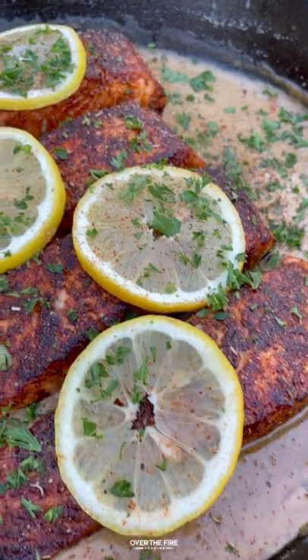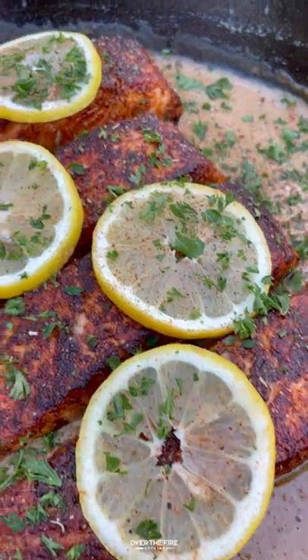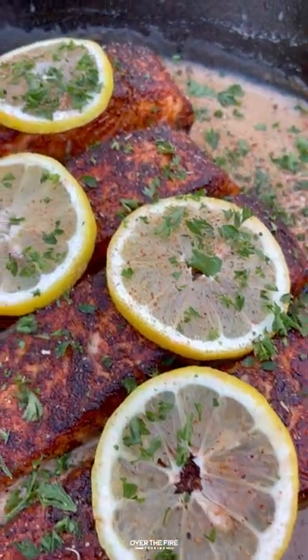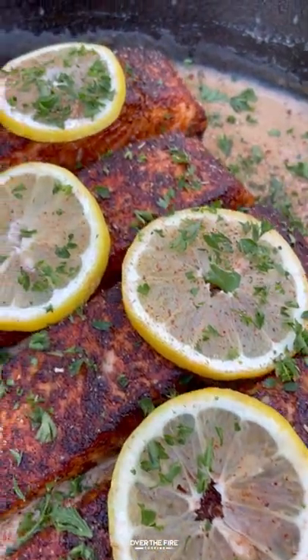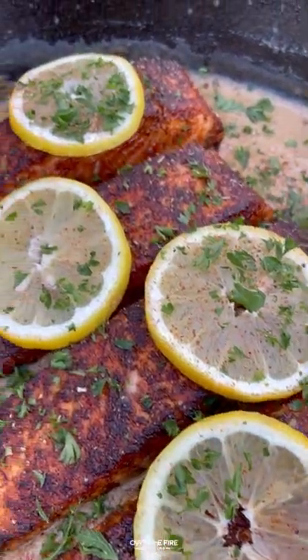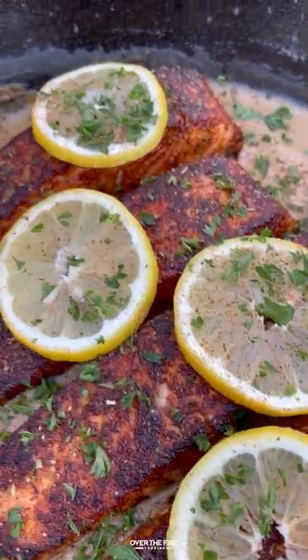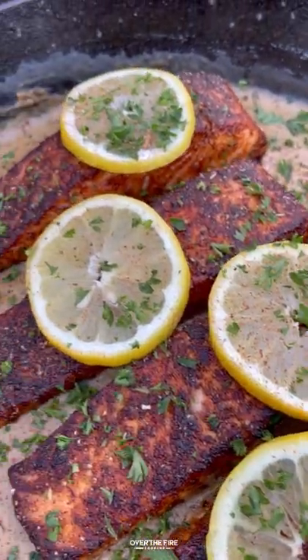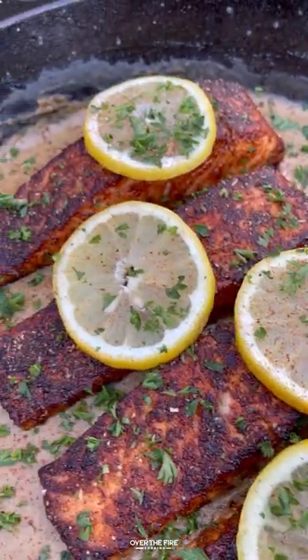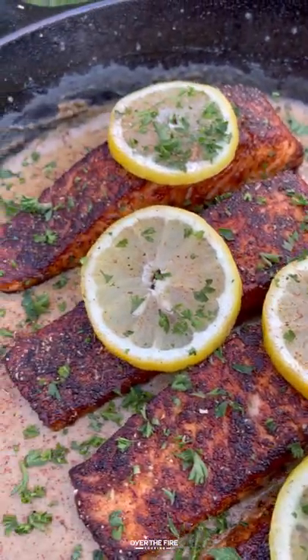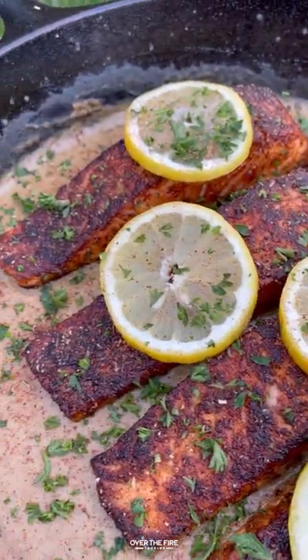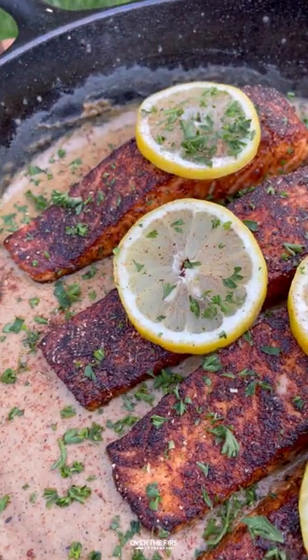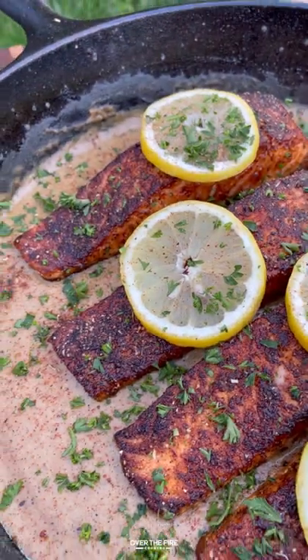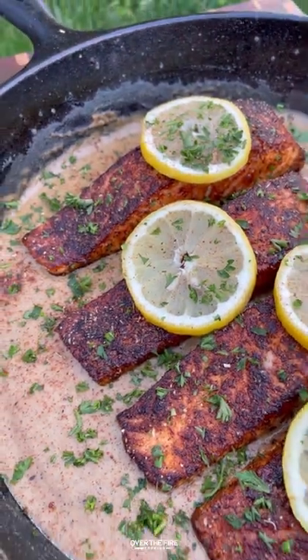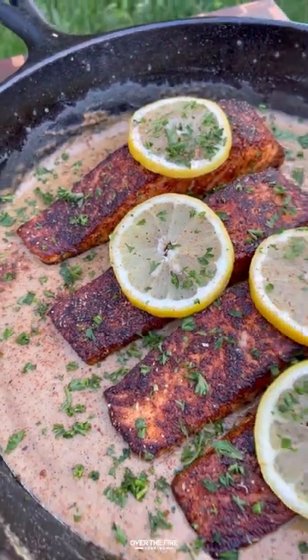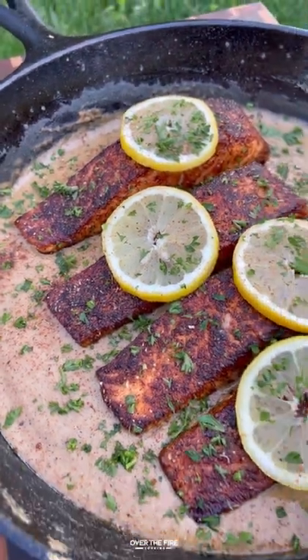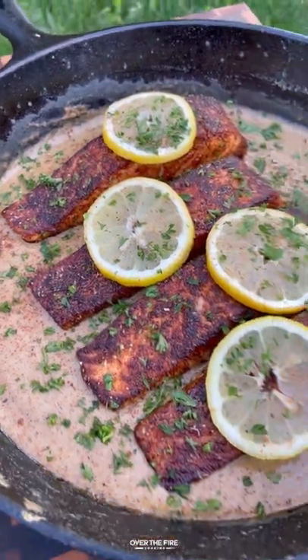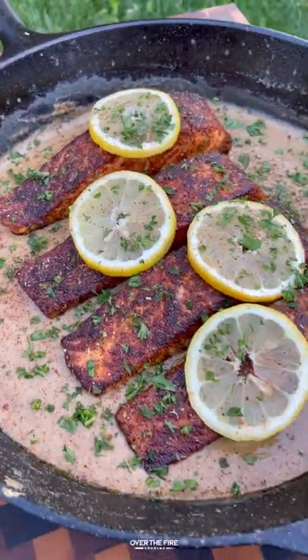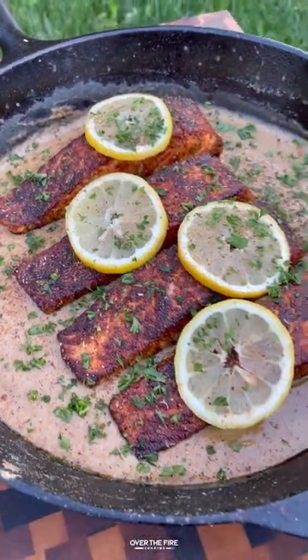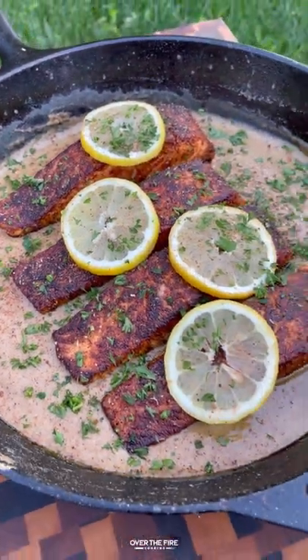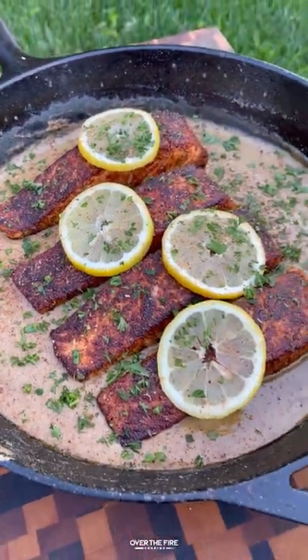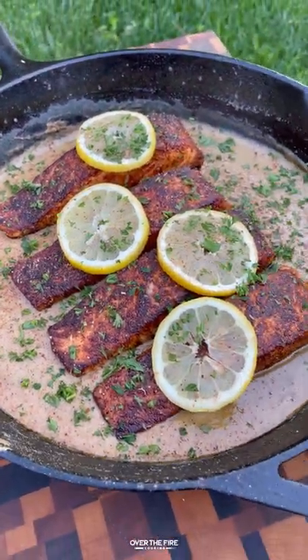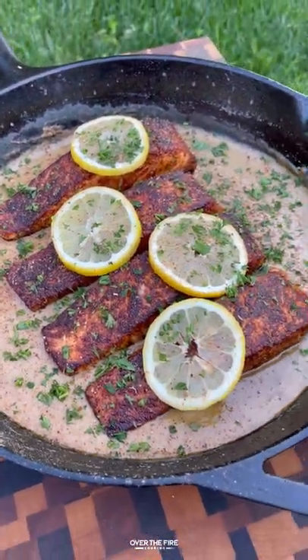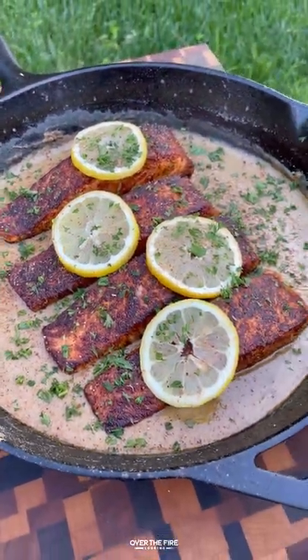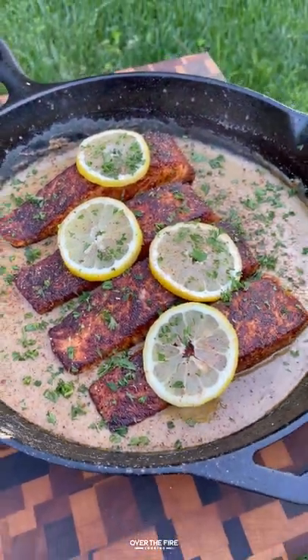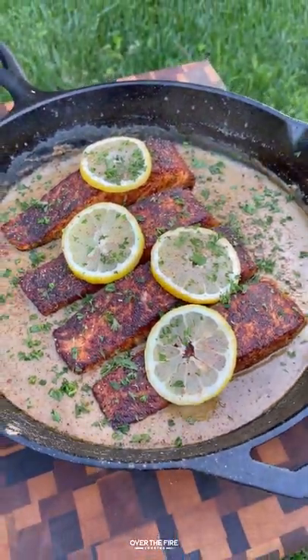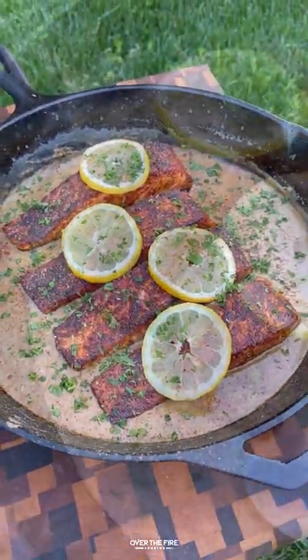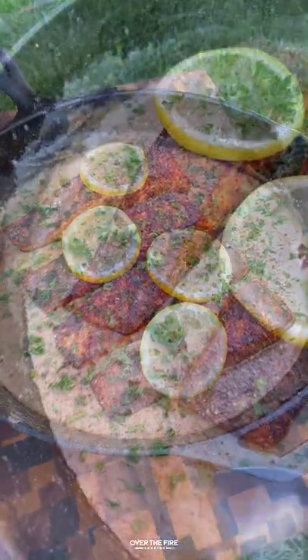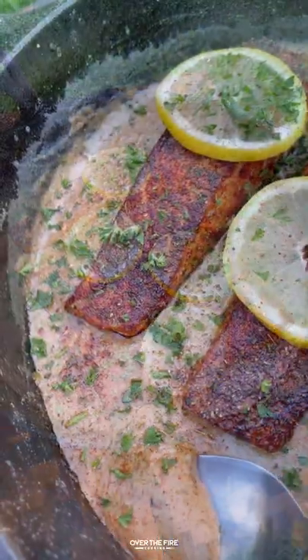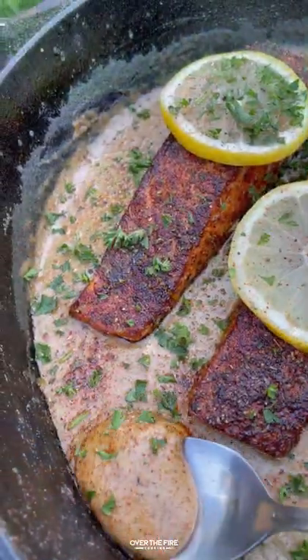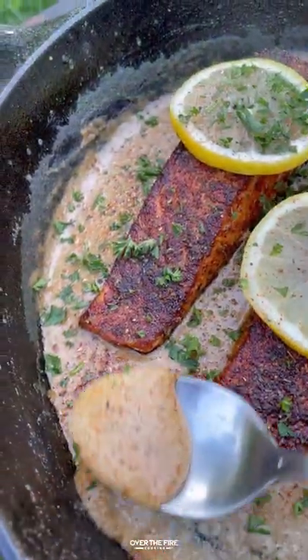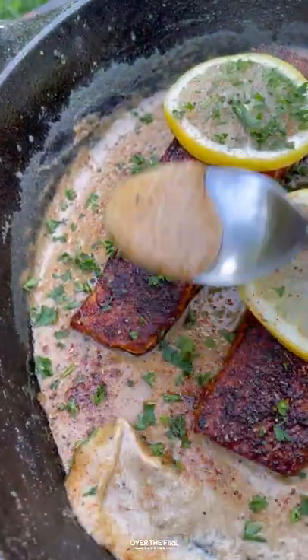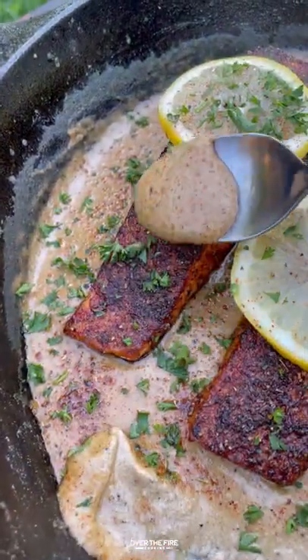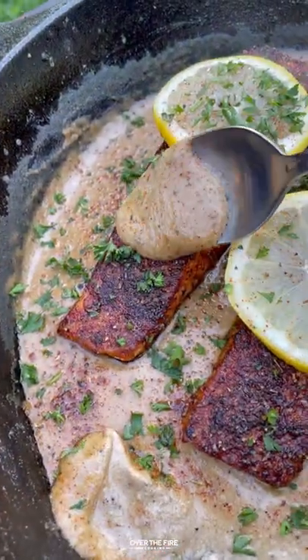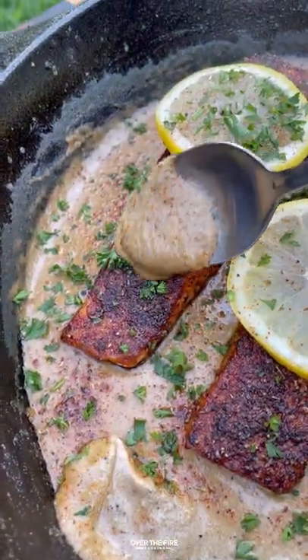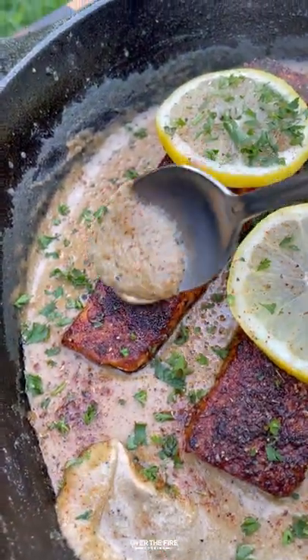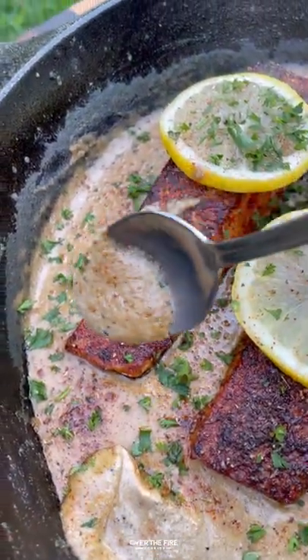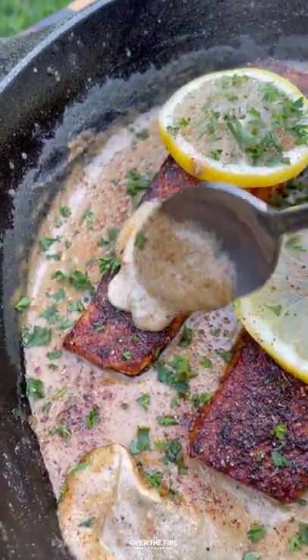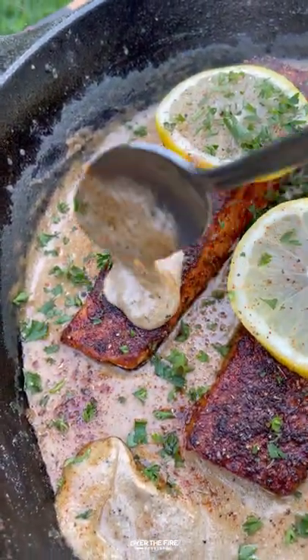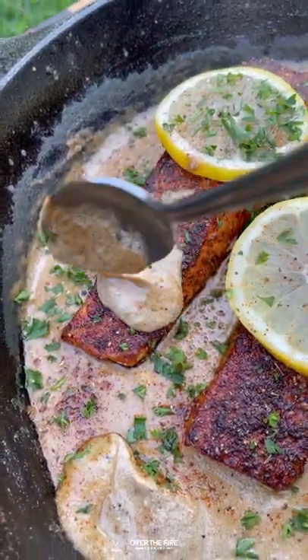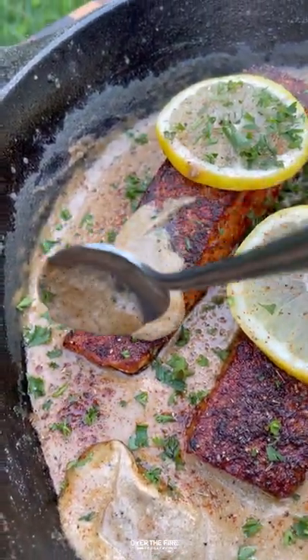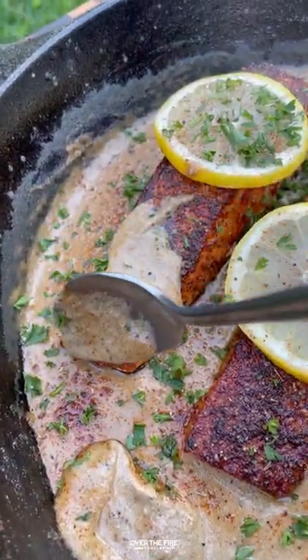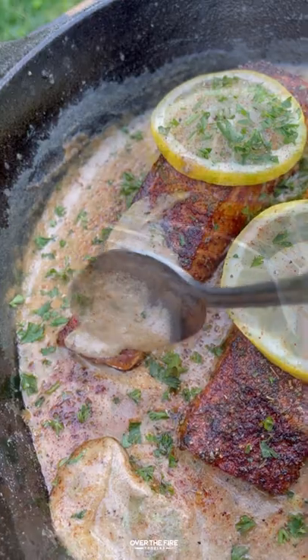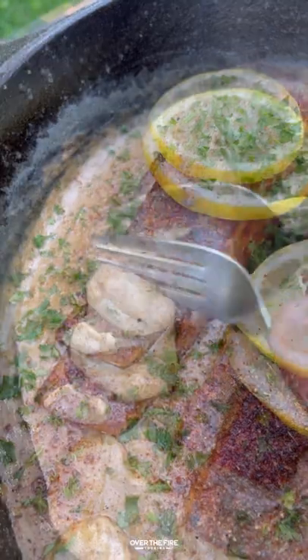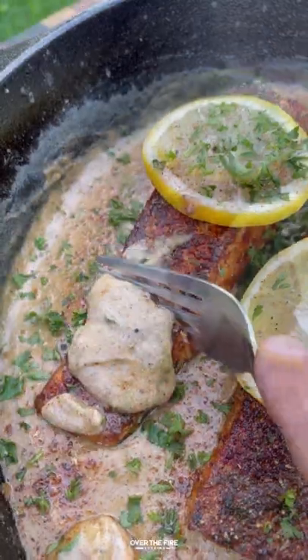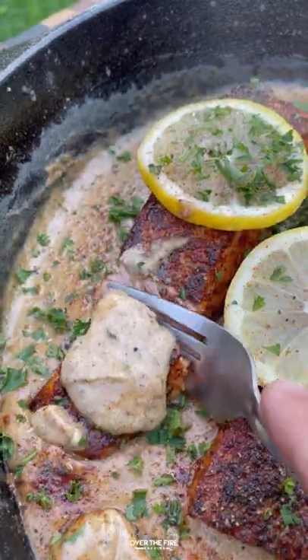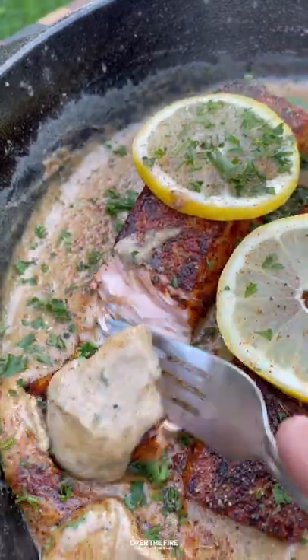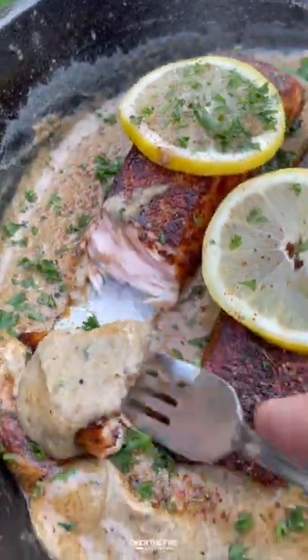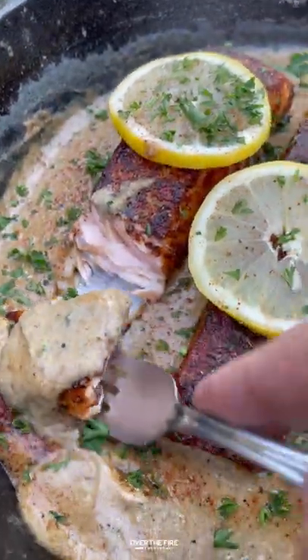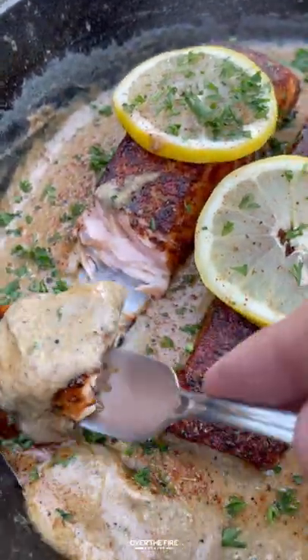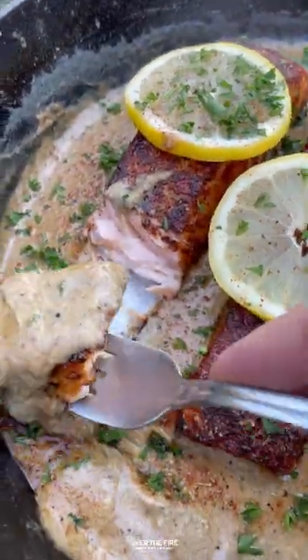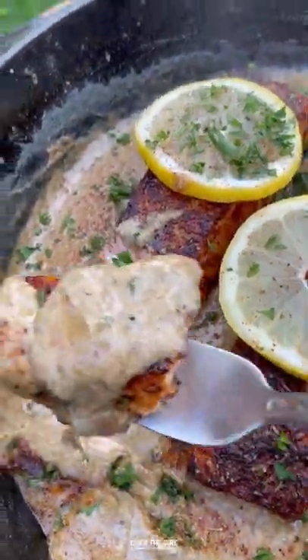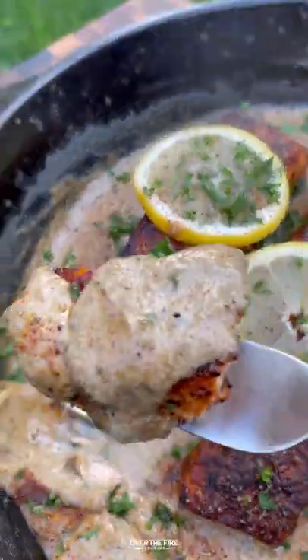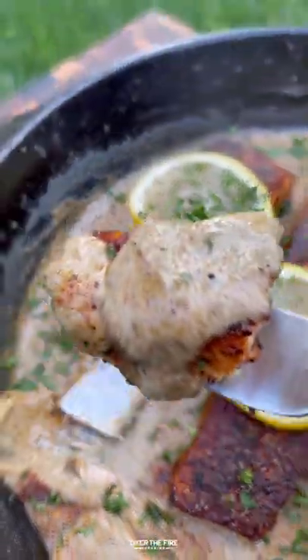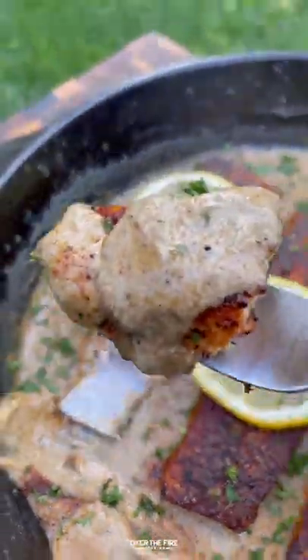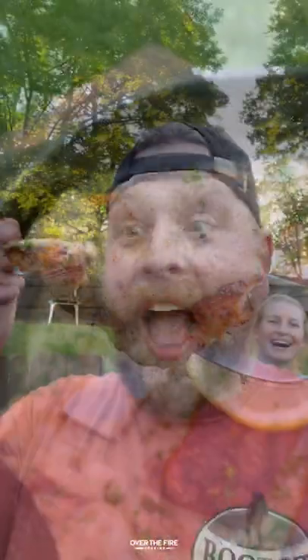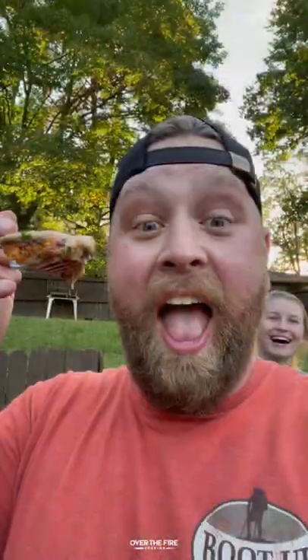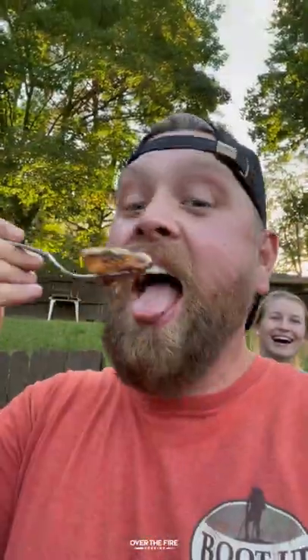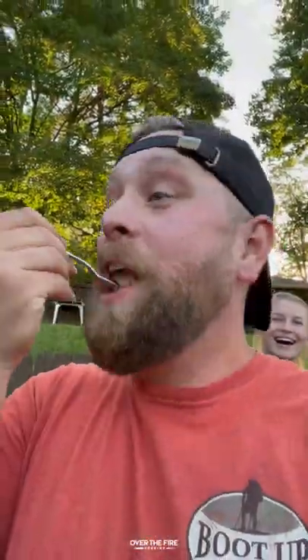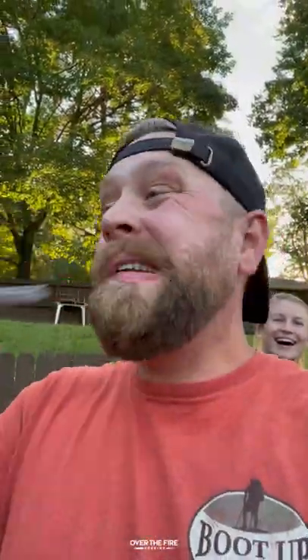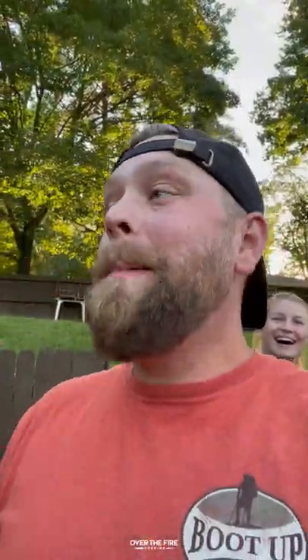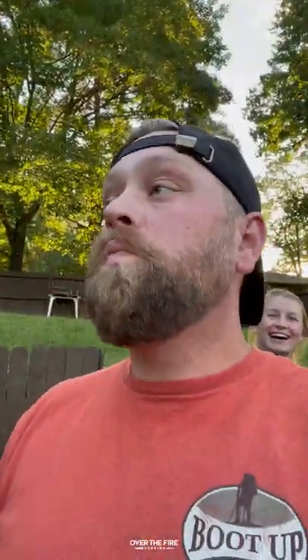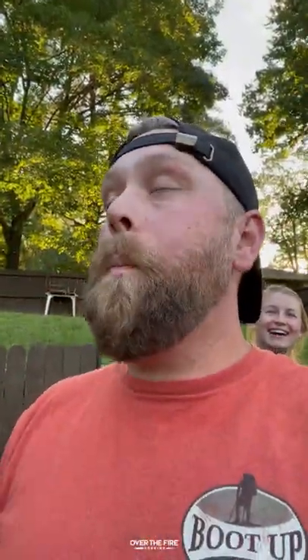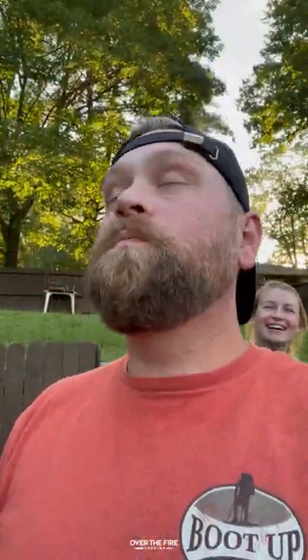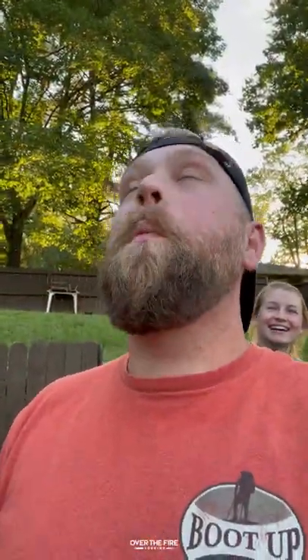This is so freaking delicious and really simple. You can find this whole recipe at overthefirecooking.com or link below. Cheers!